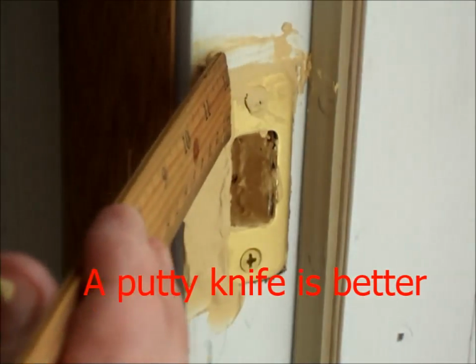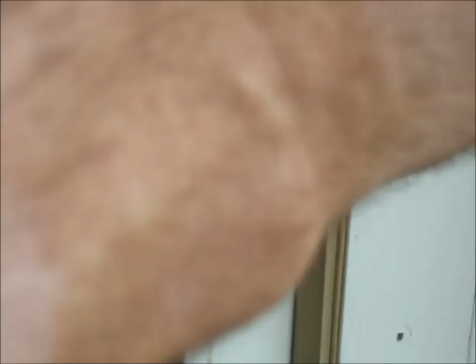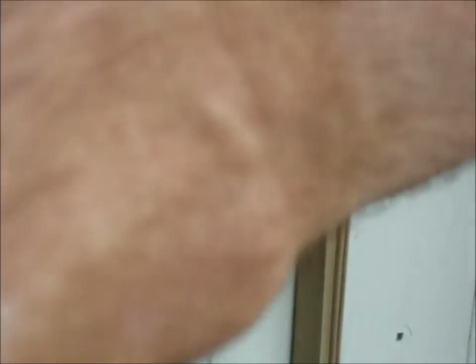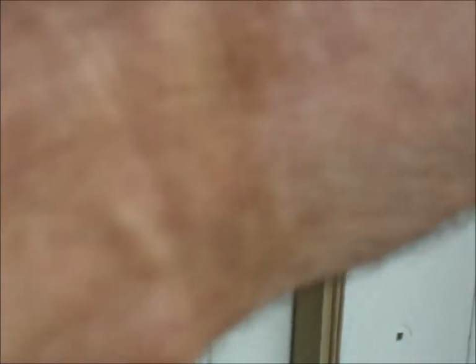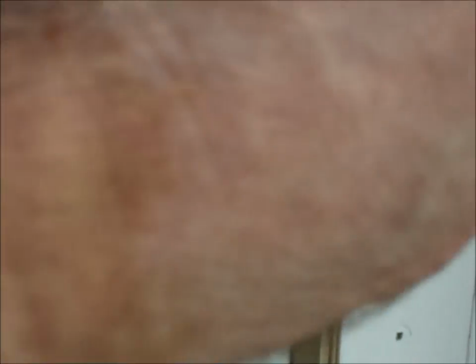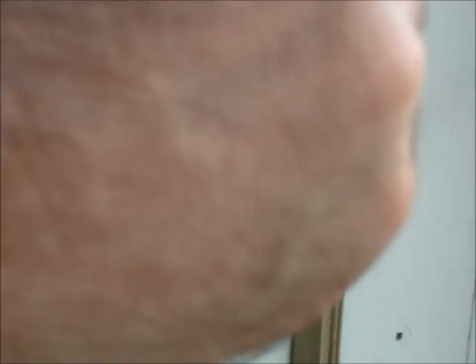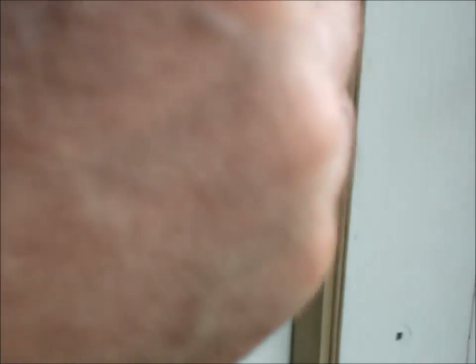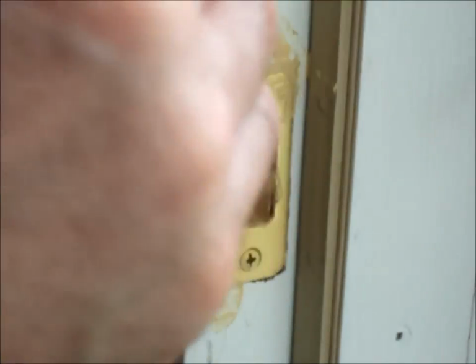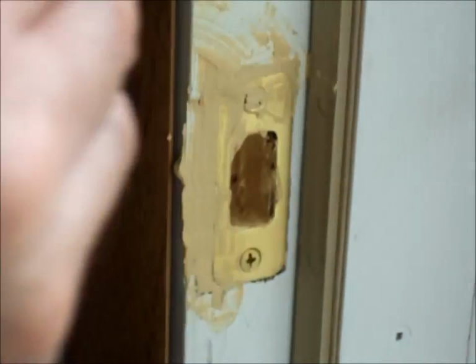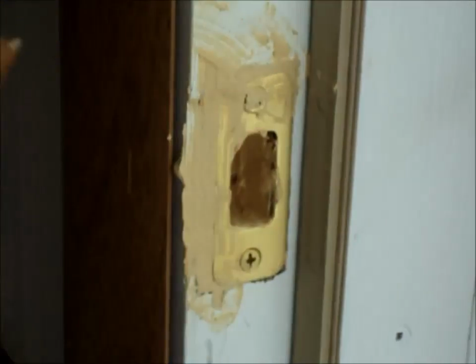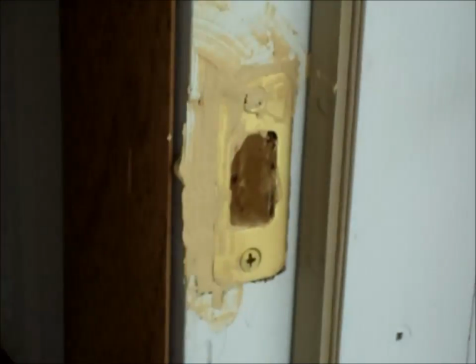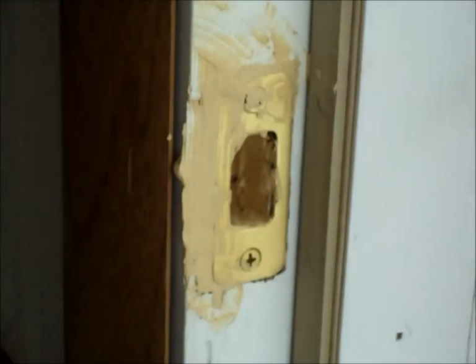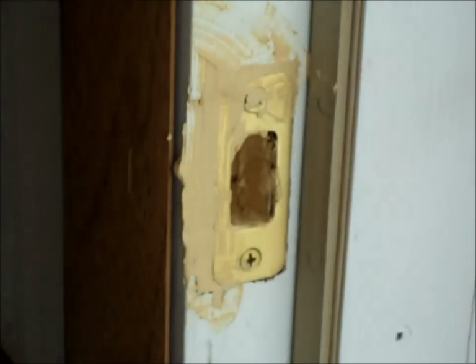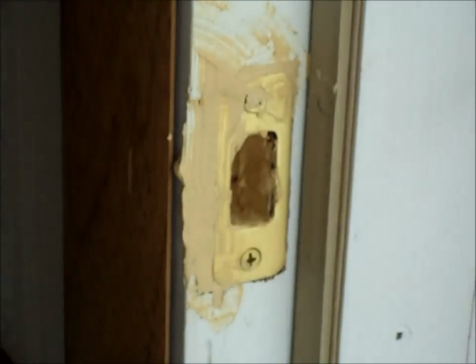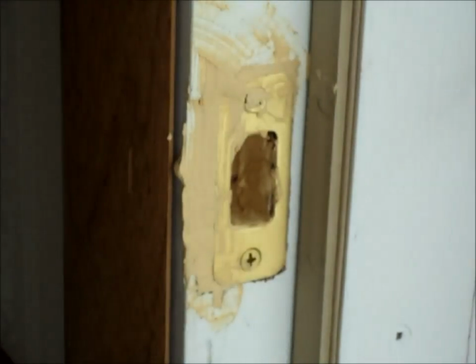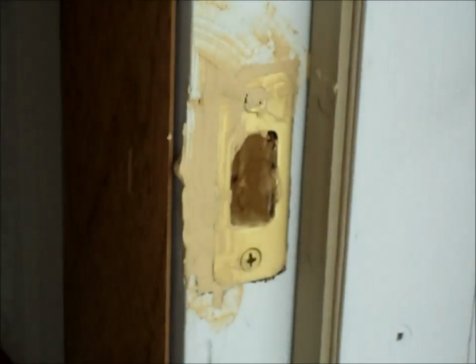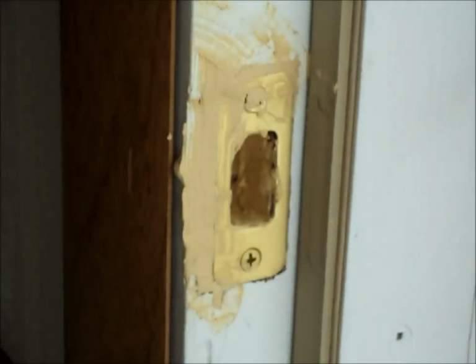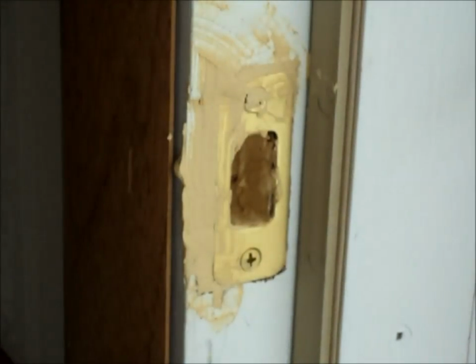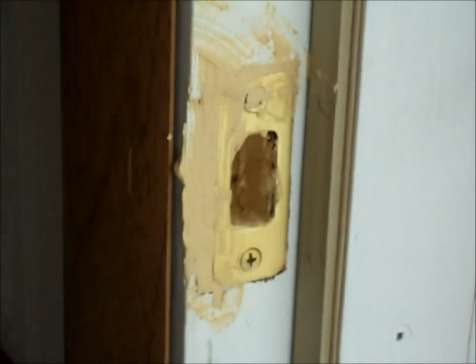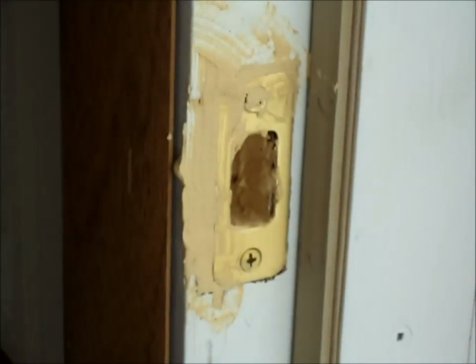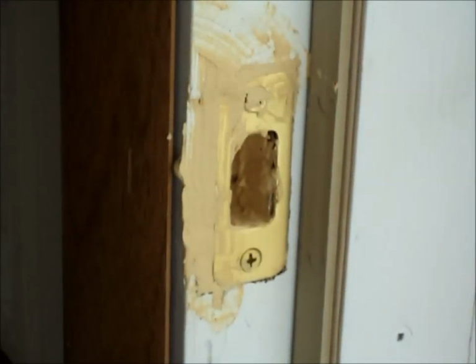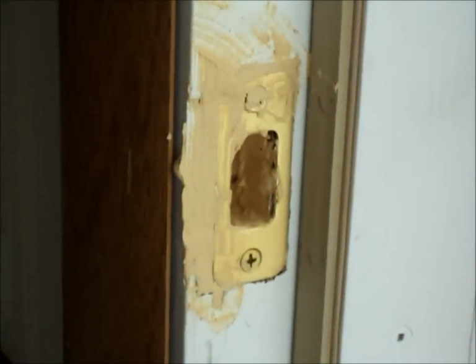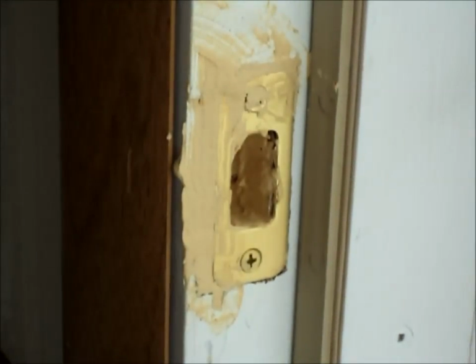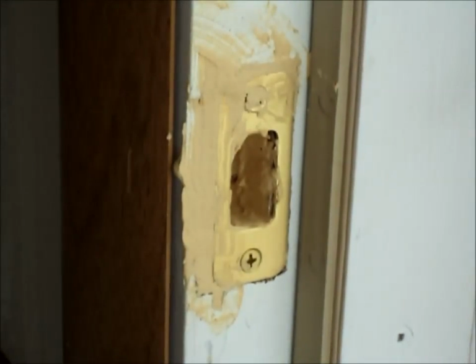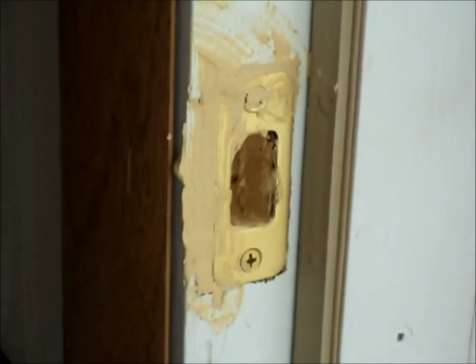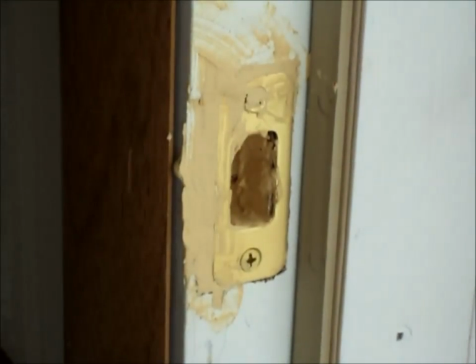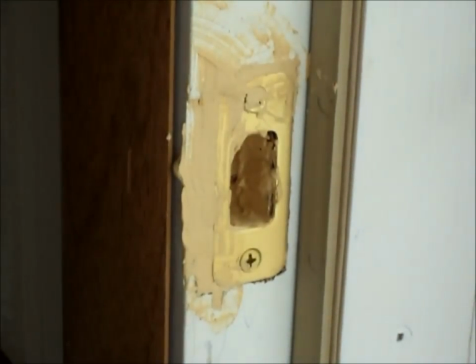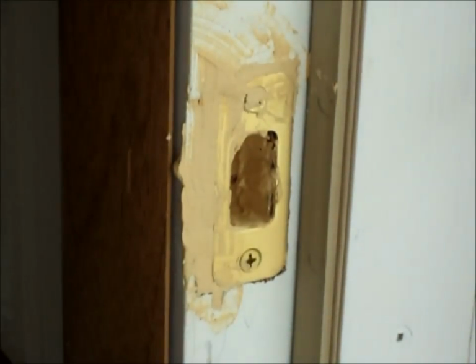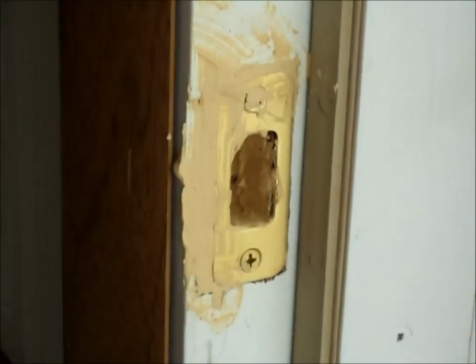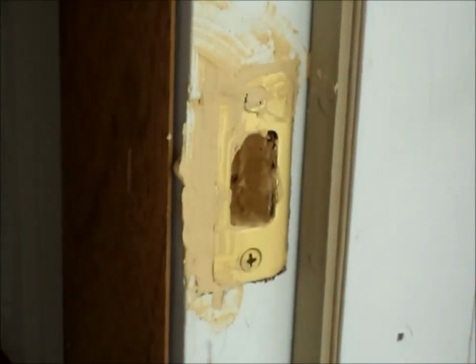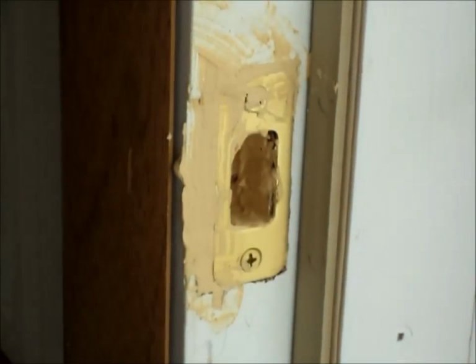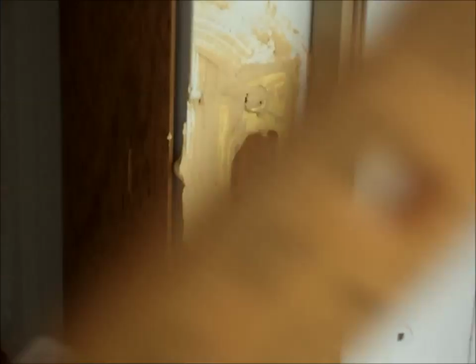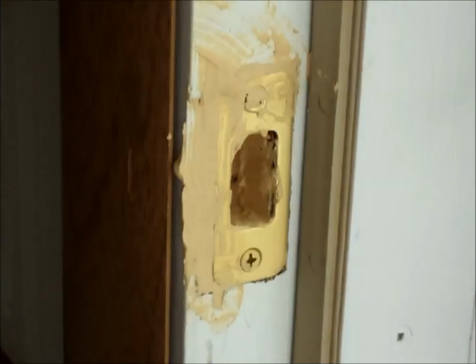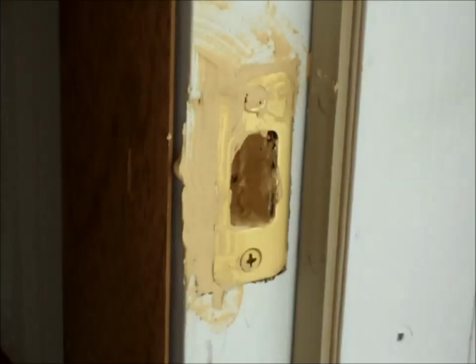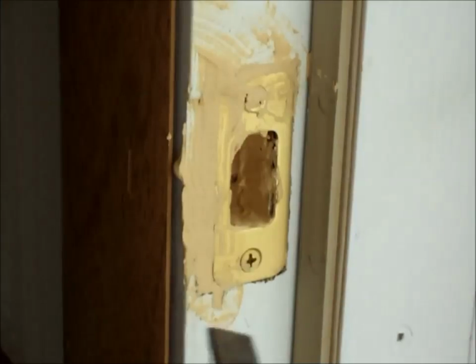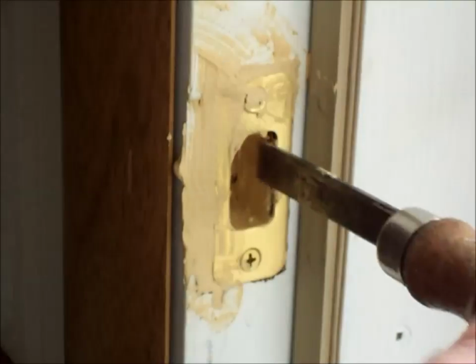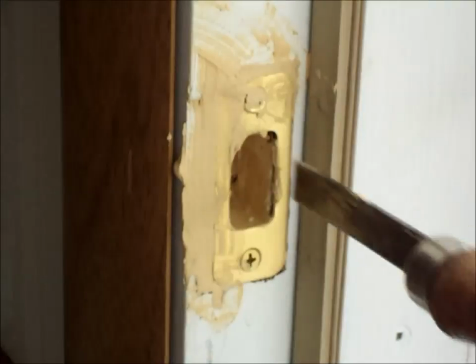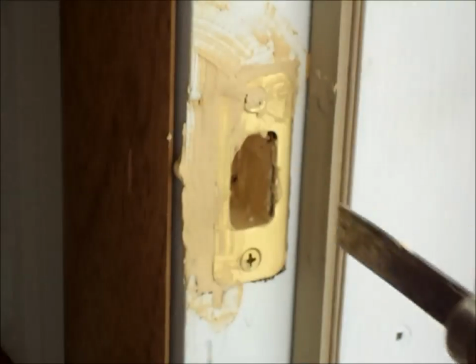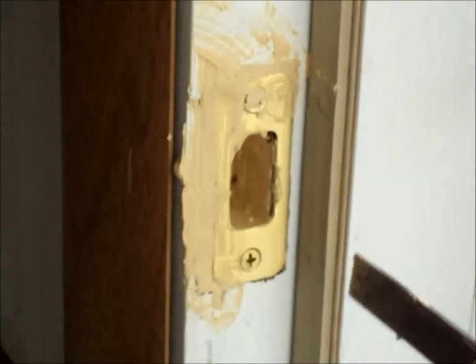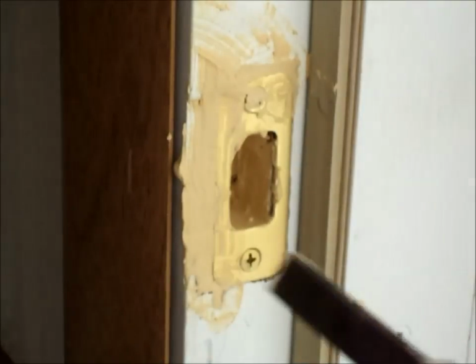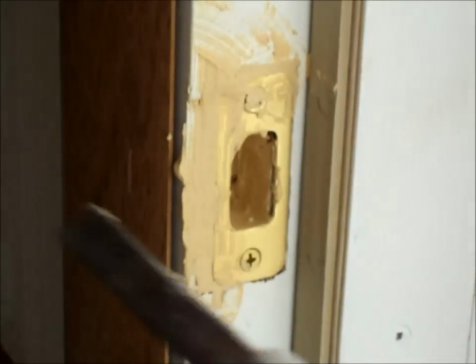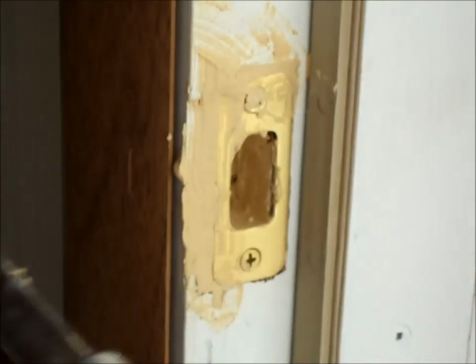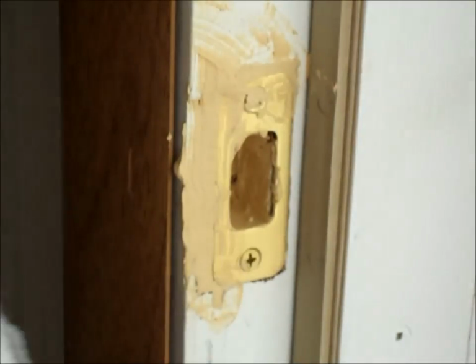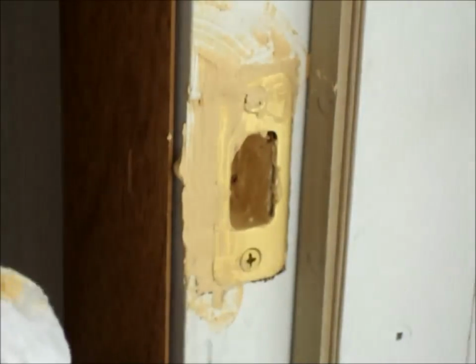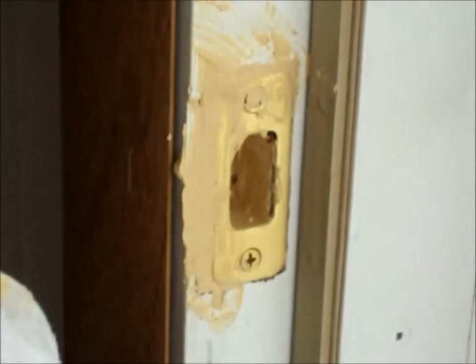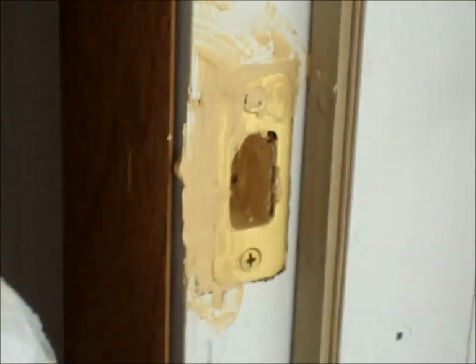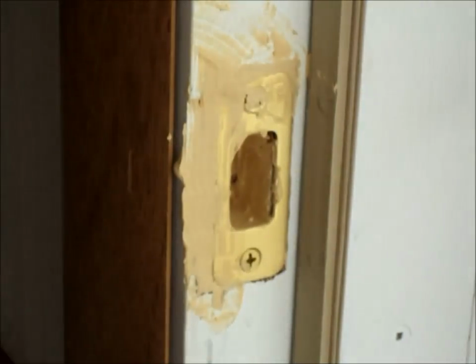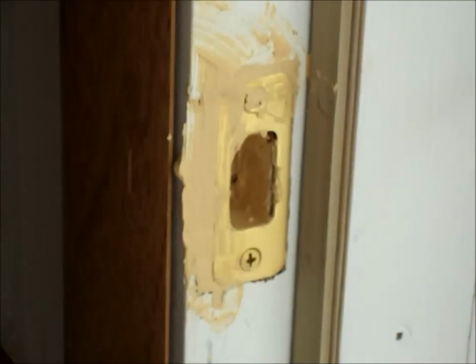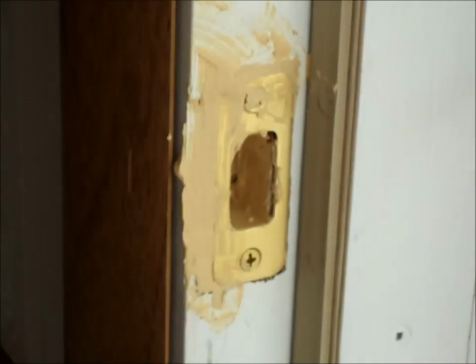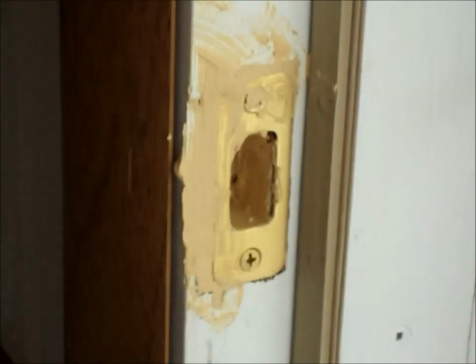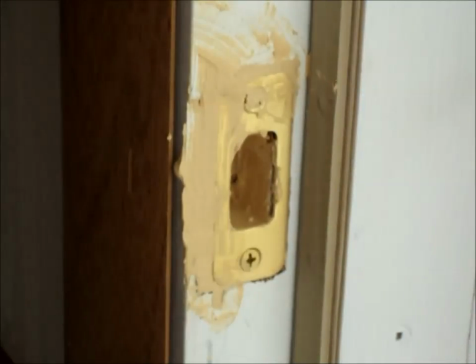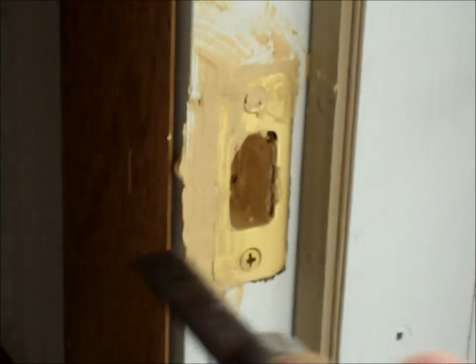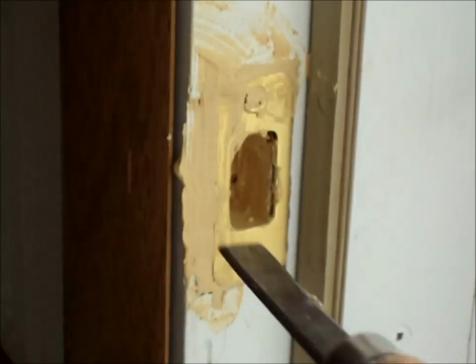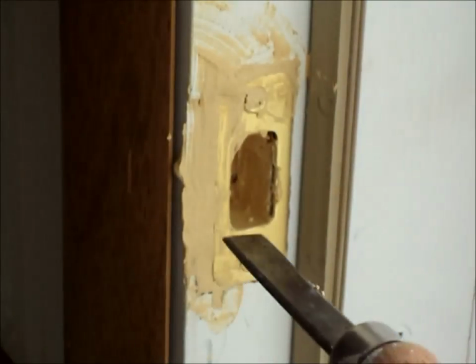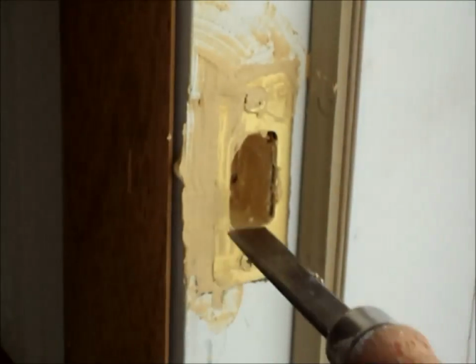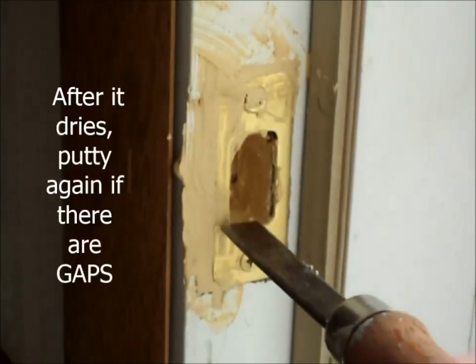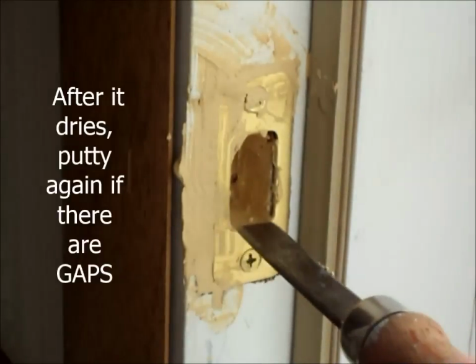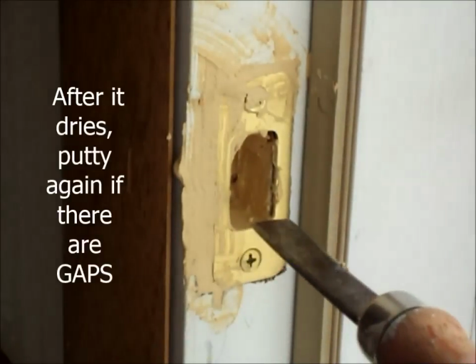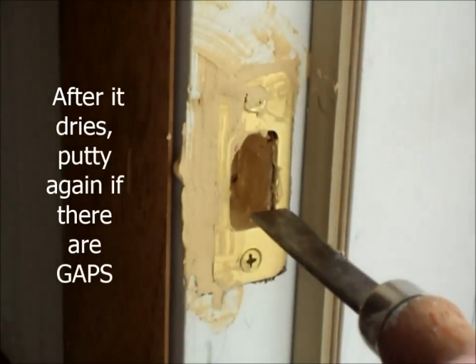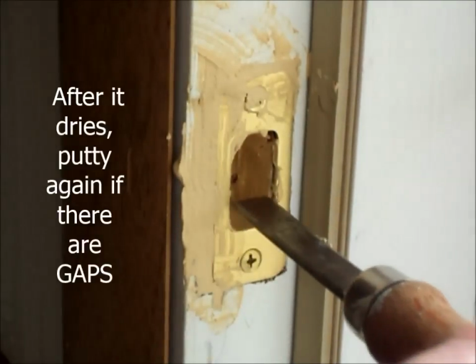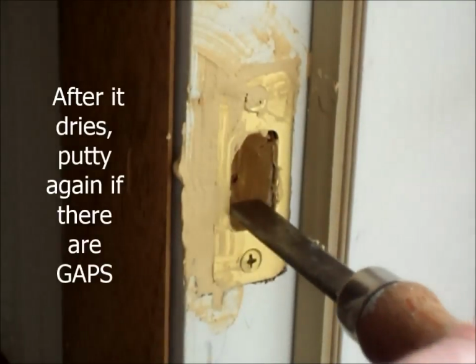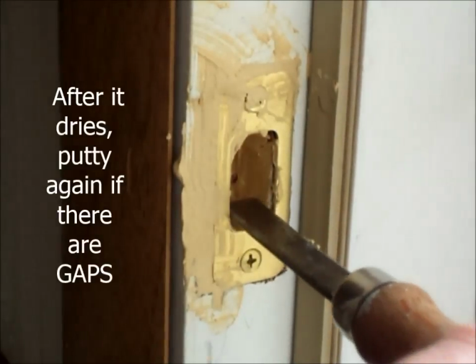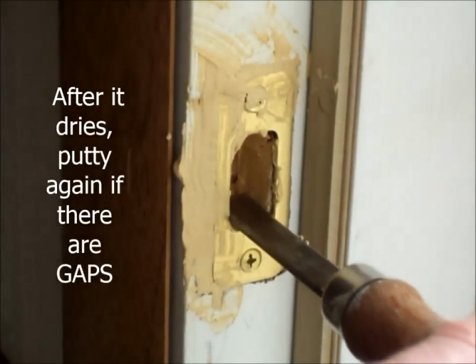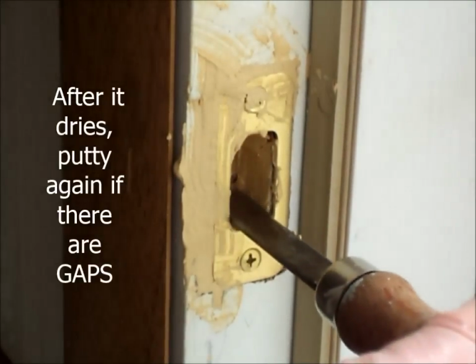Now I'm going to clean it up with a wet paper towel. Now inside, I'm just going to make it as flat as possible with a little wood chisel.